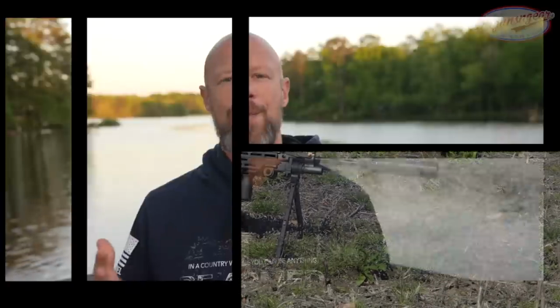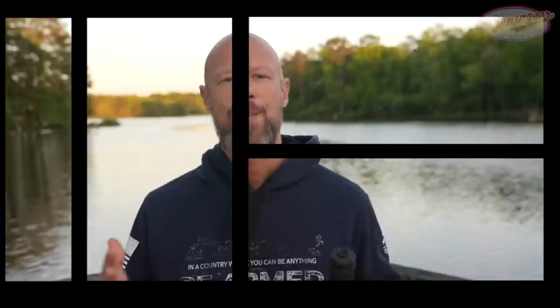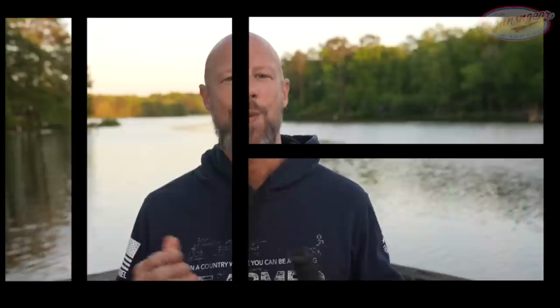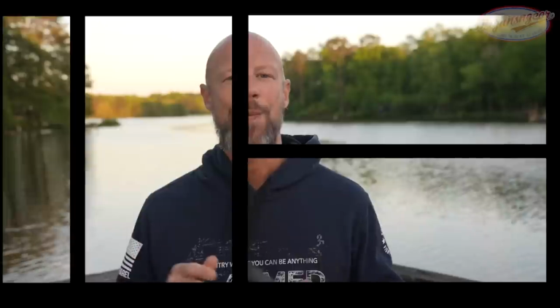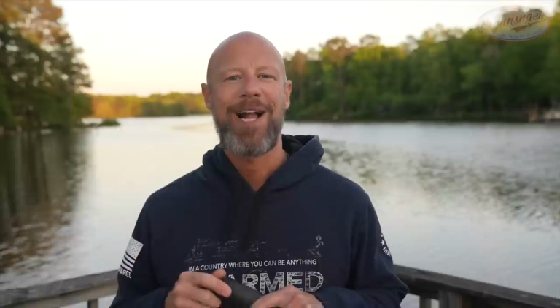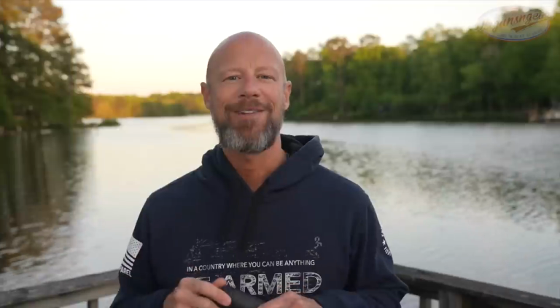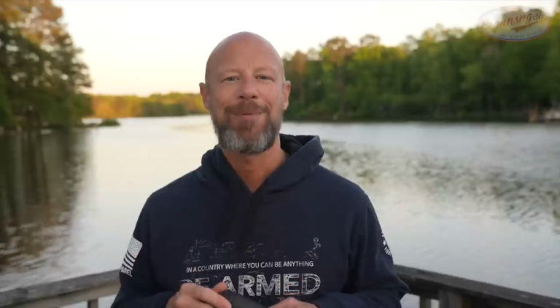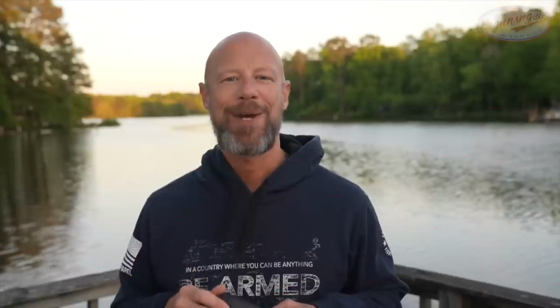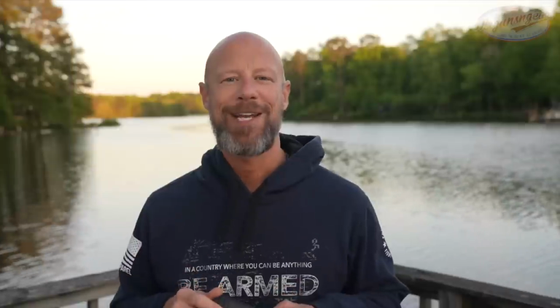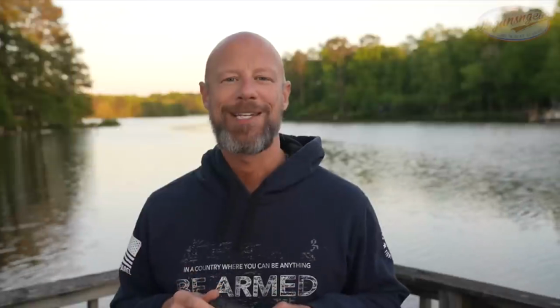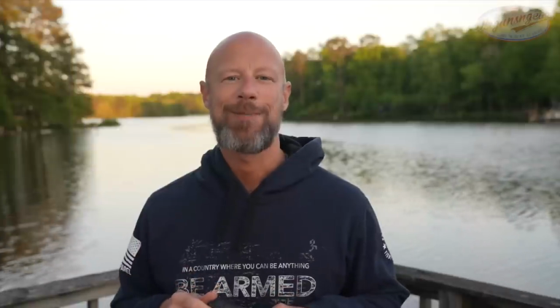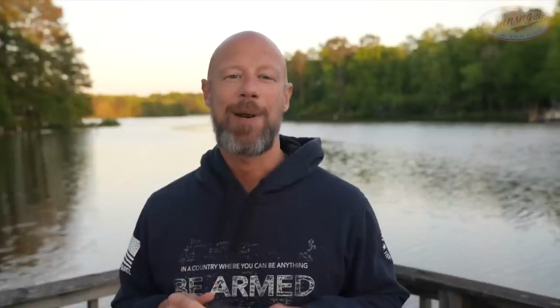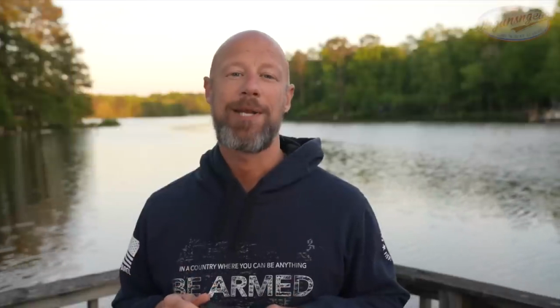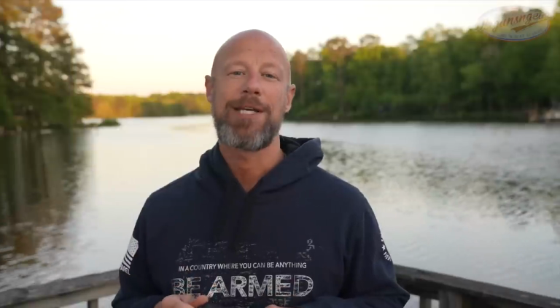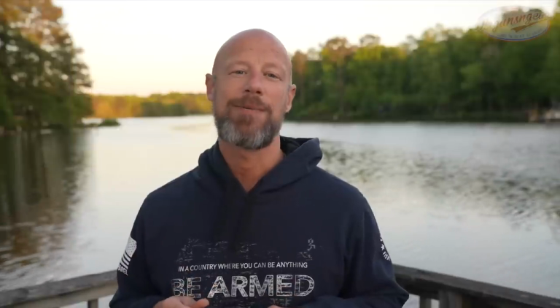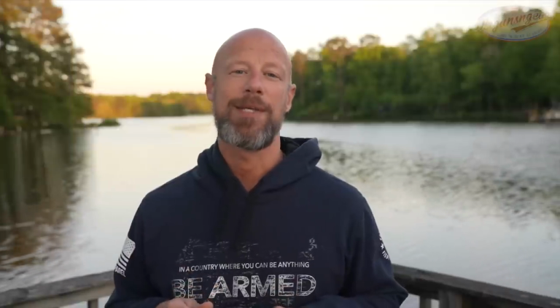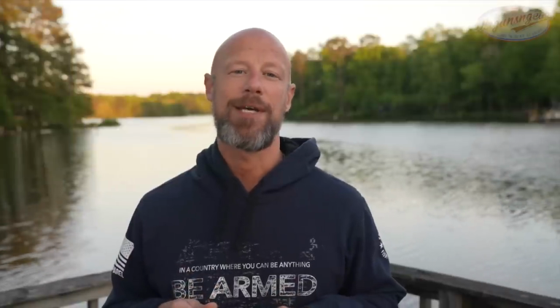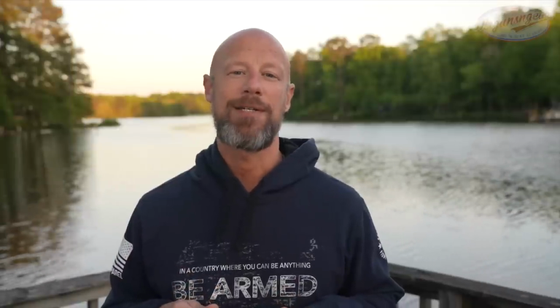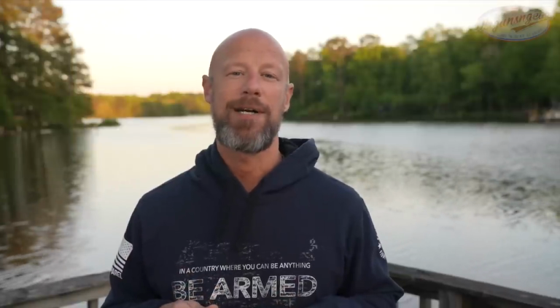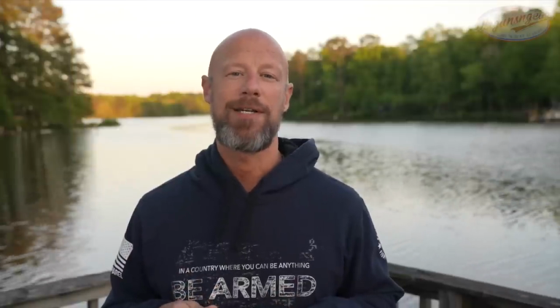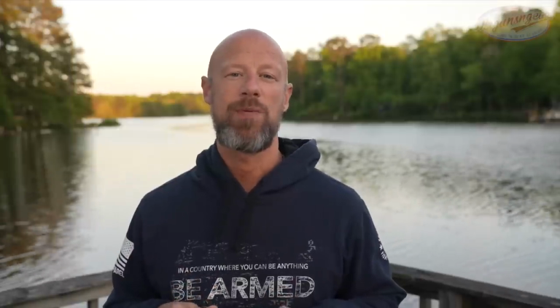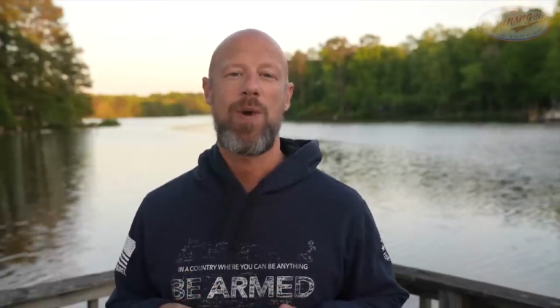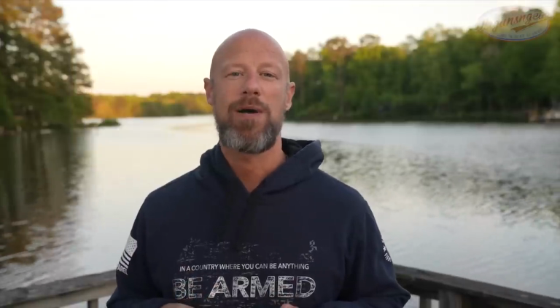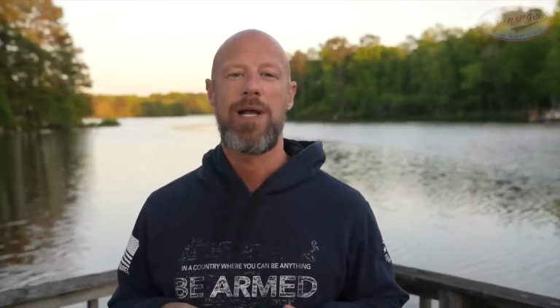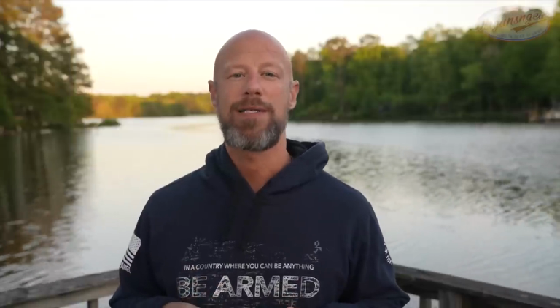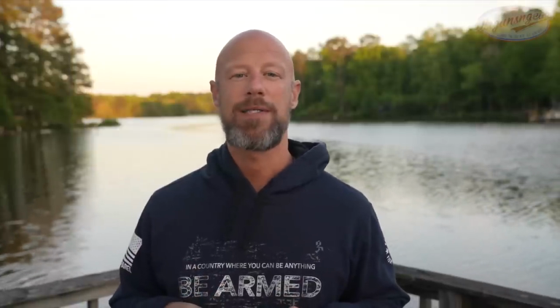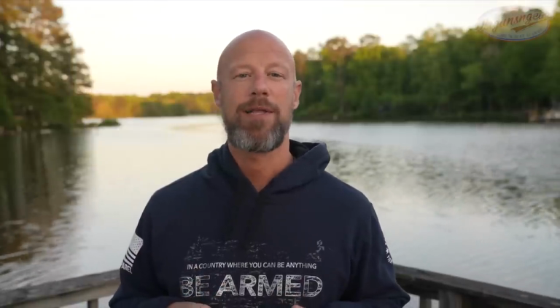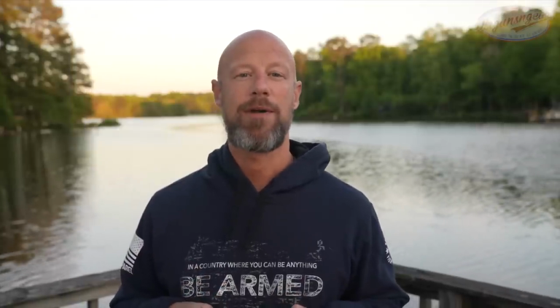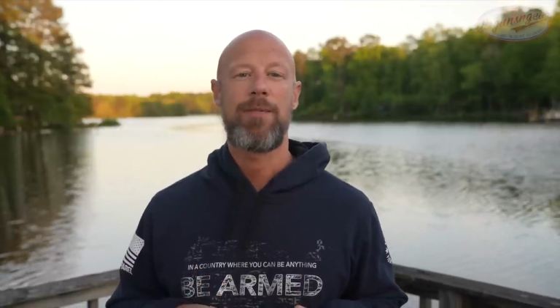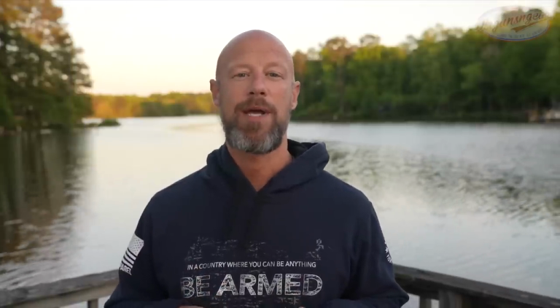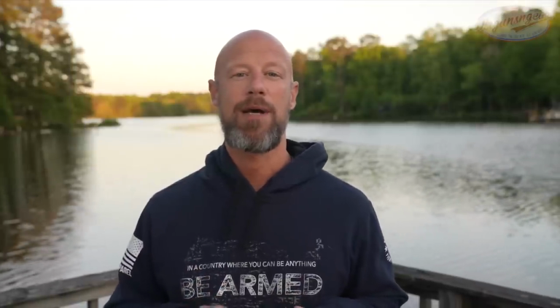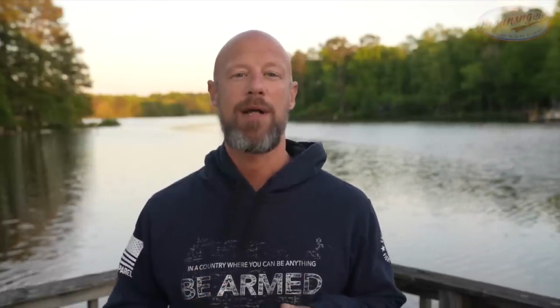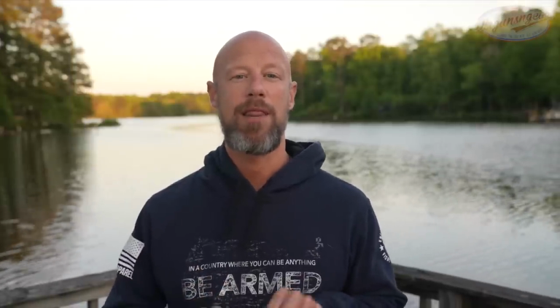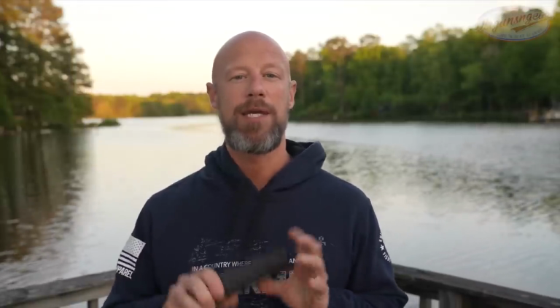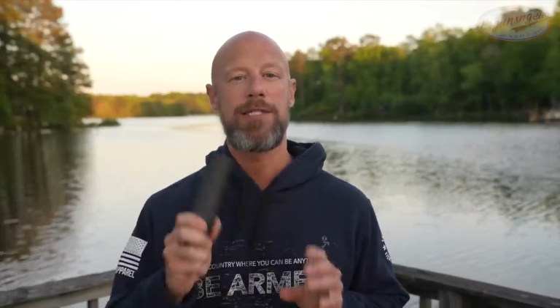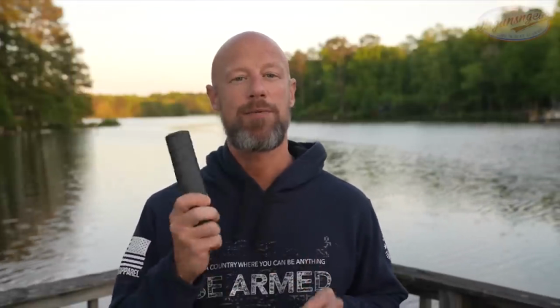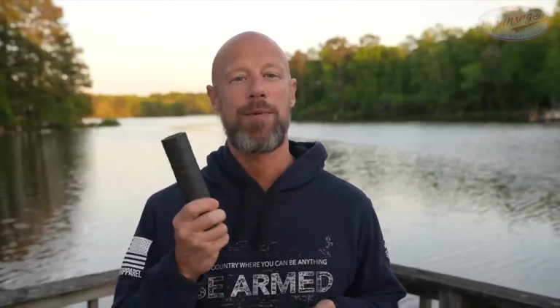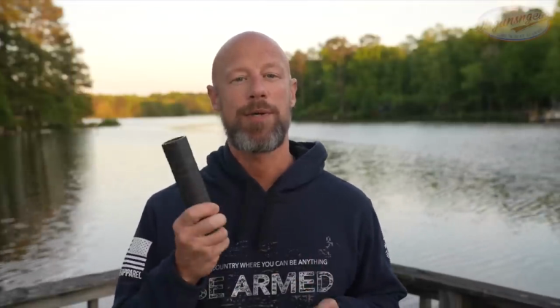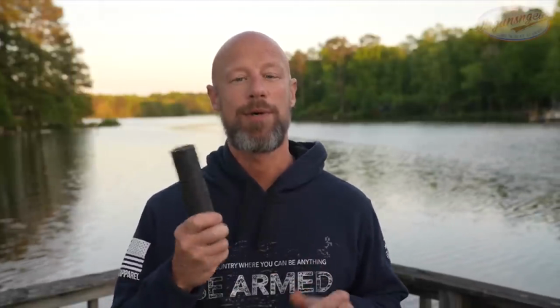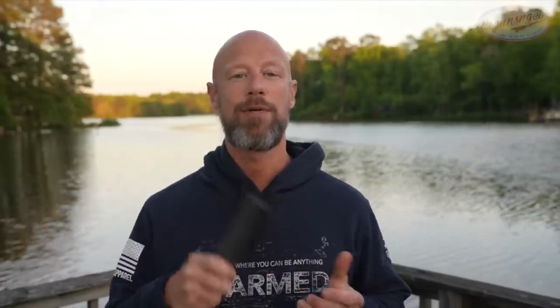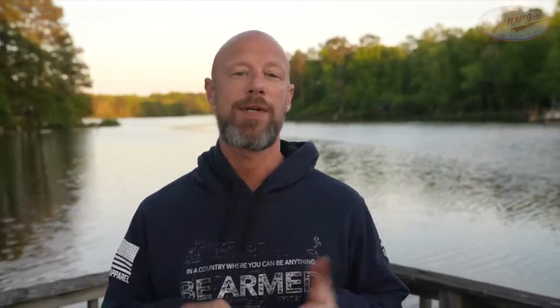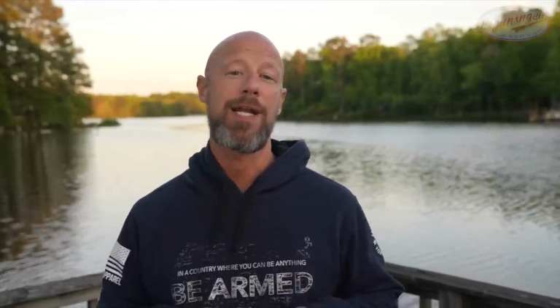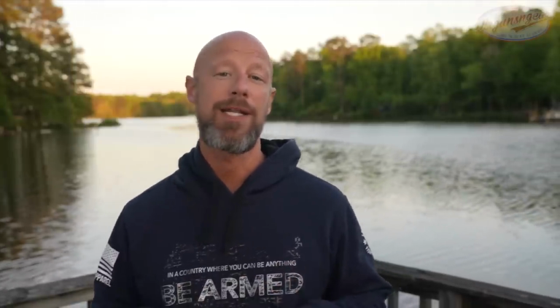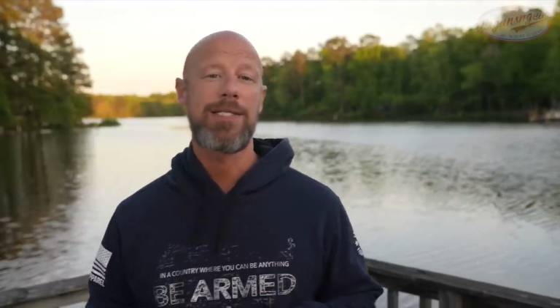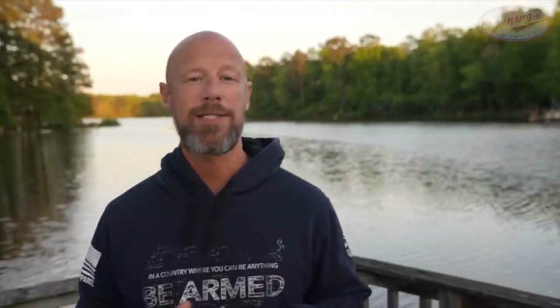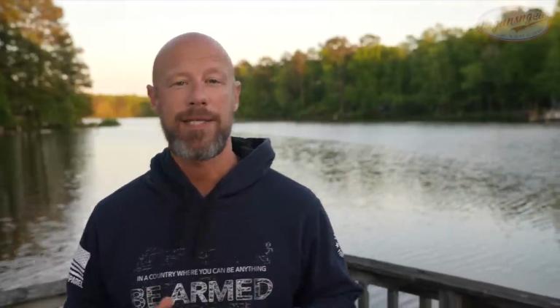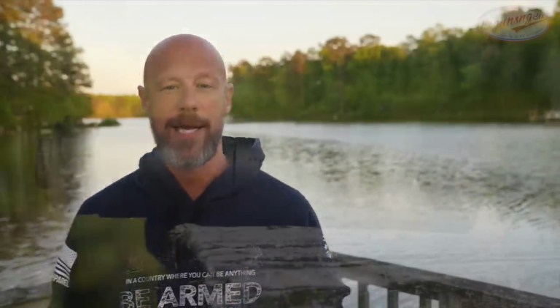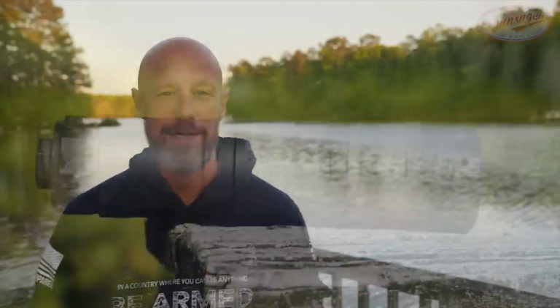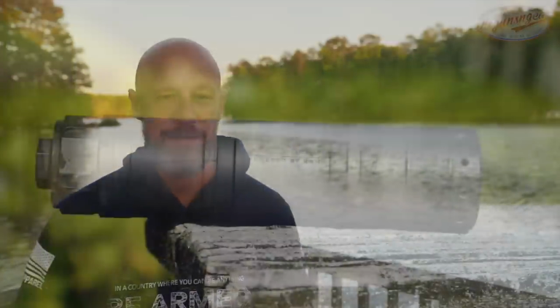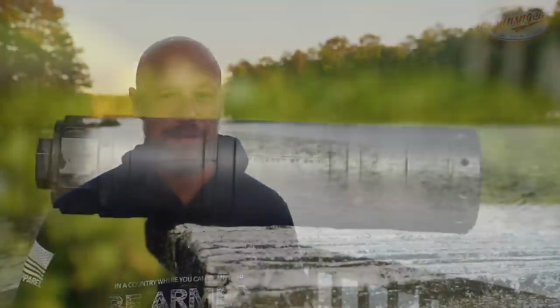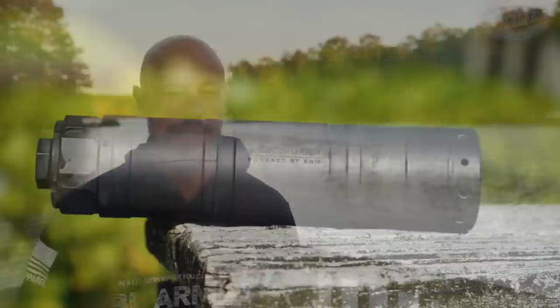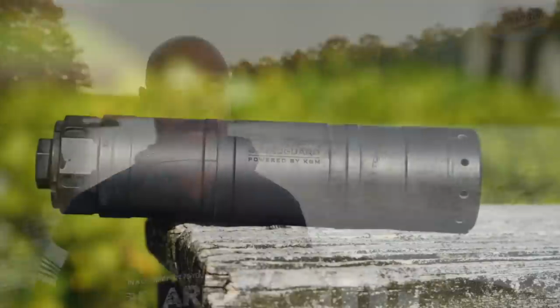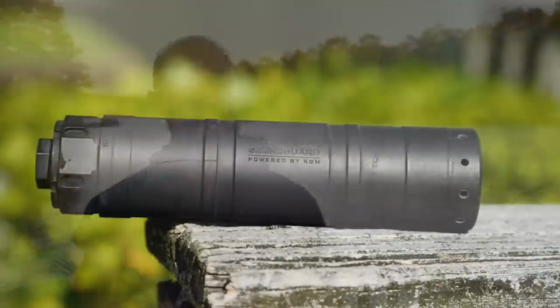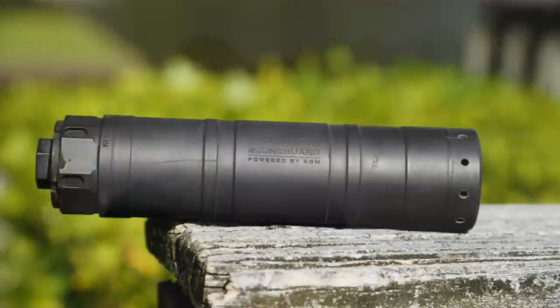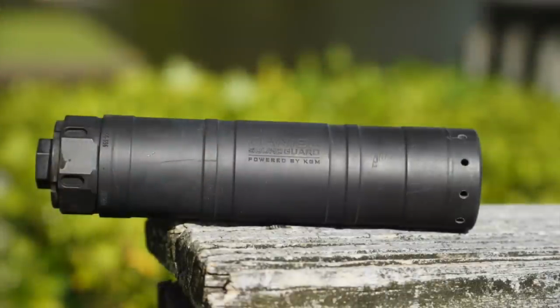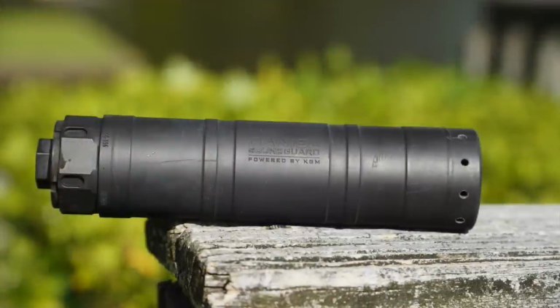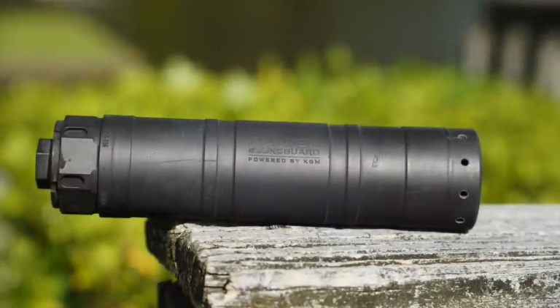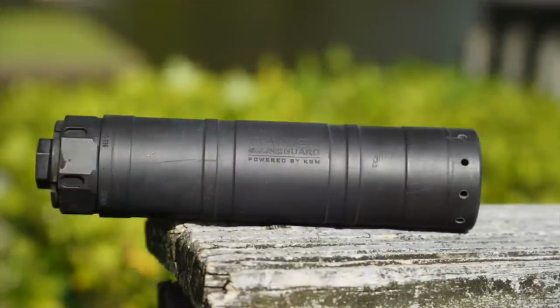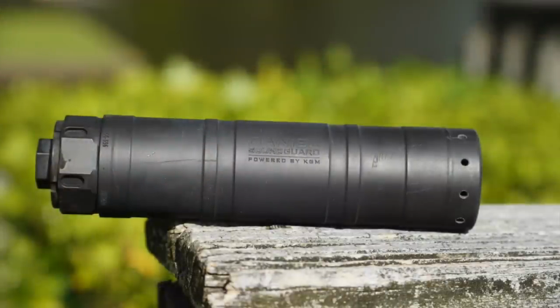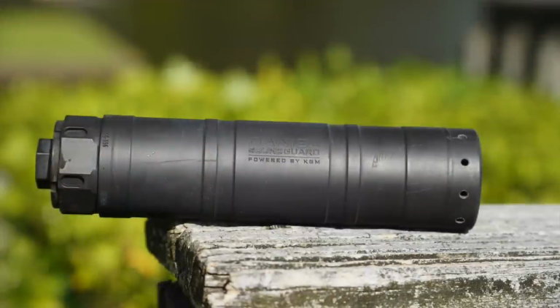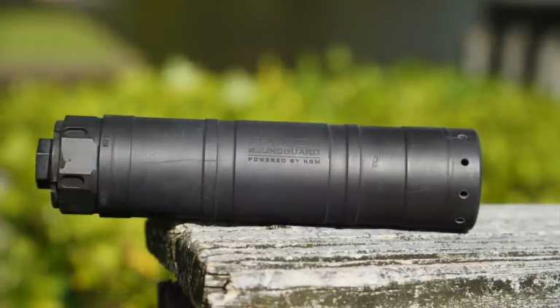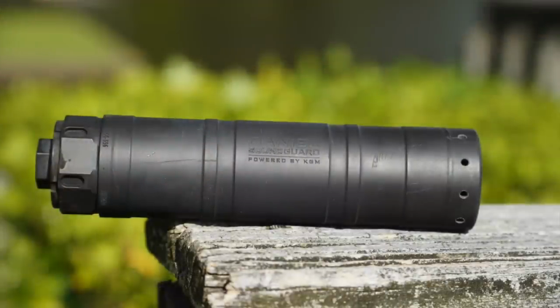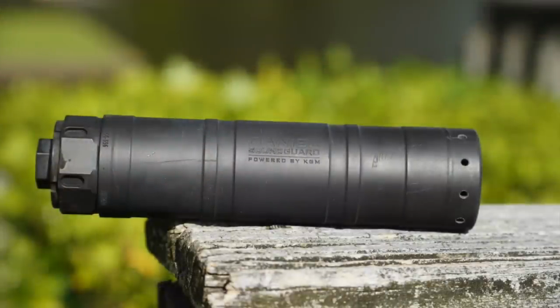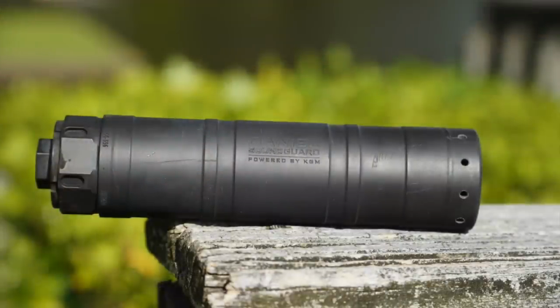Welcome back everybody. As you probably guessed from the title as well as the thumbnail, this is what we're going over today. This is the Daniel Defense Soundguard silencer.